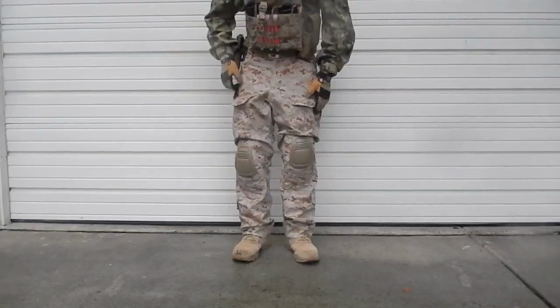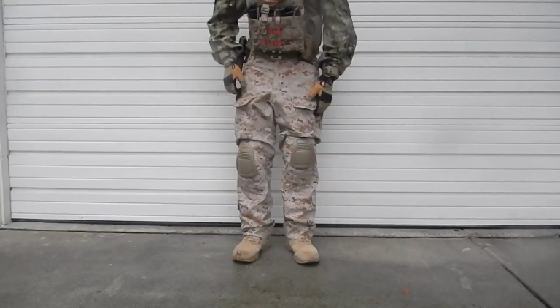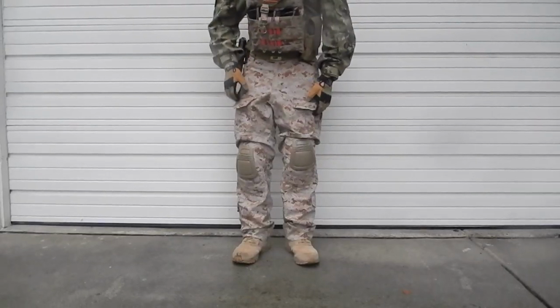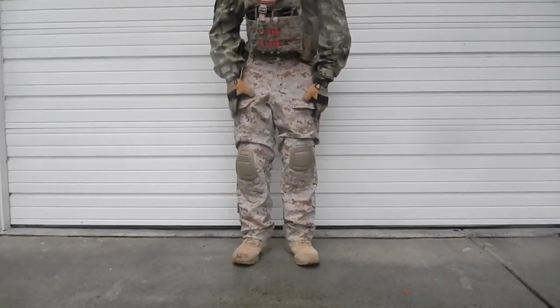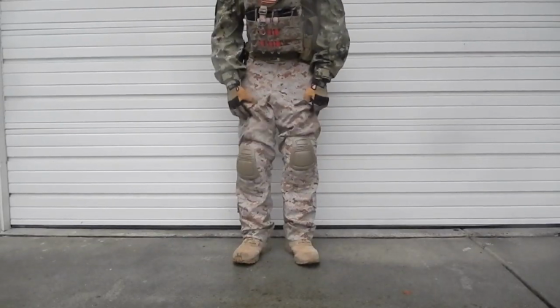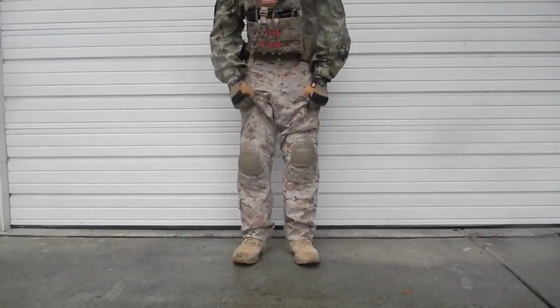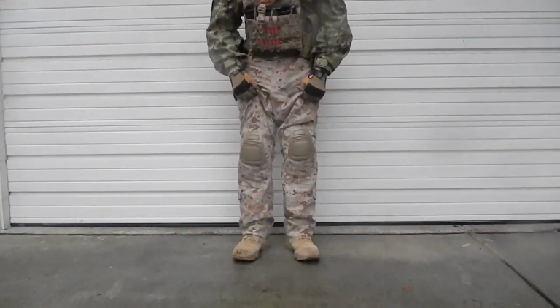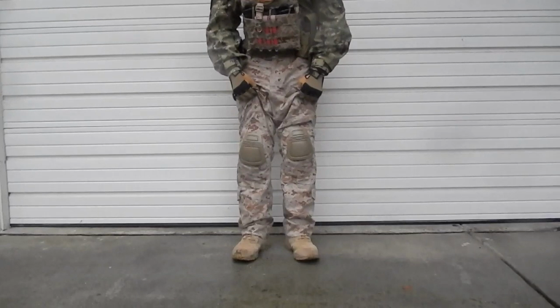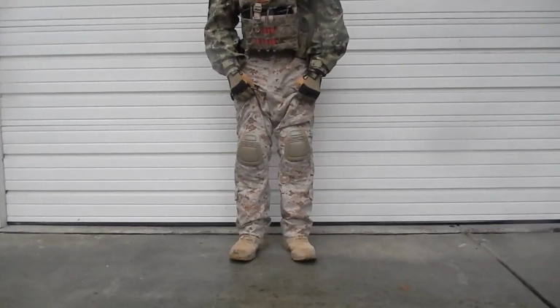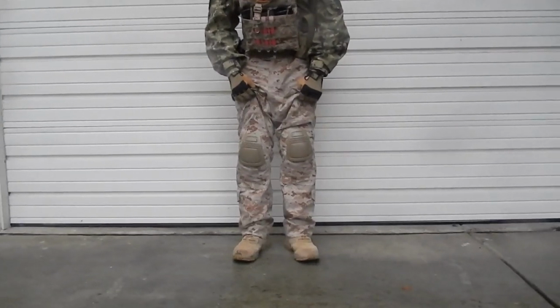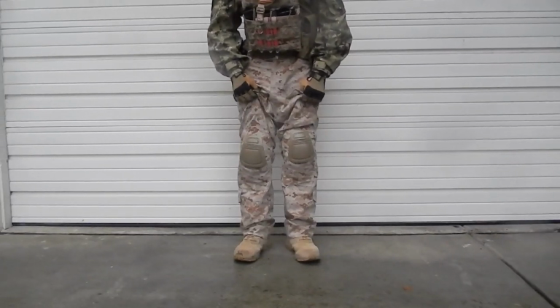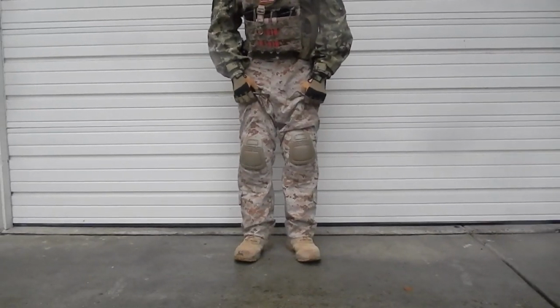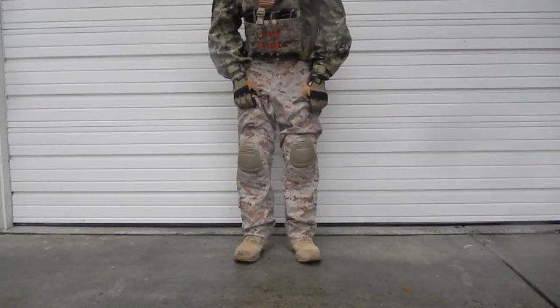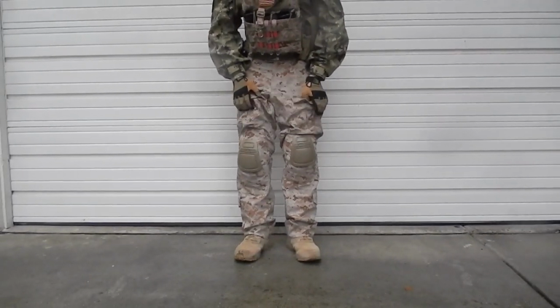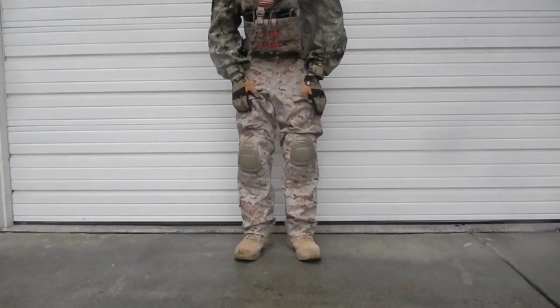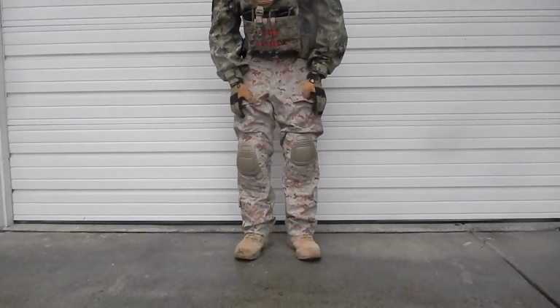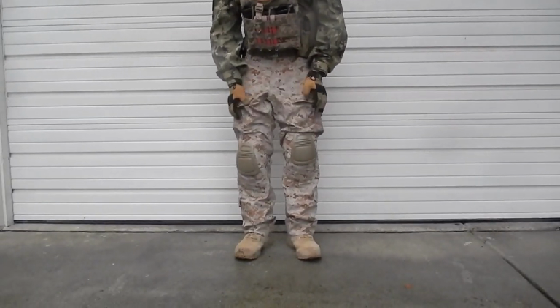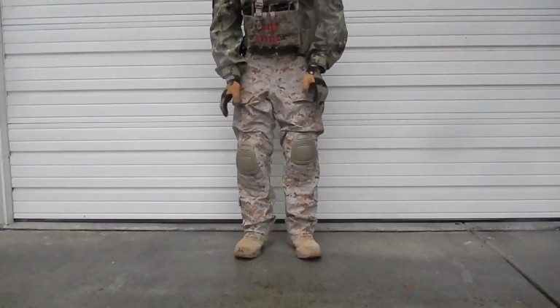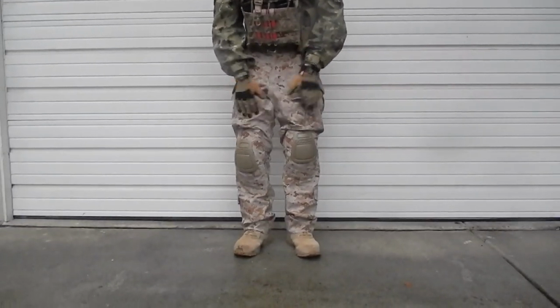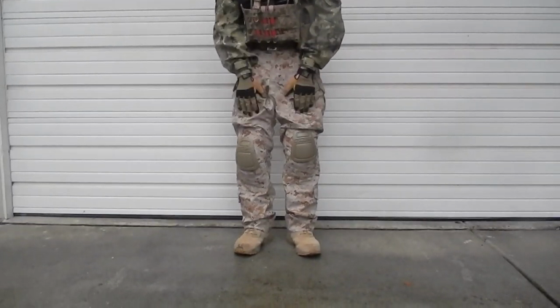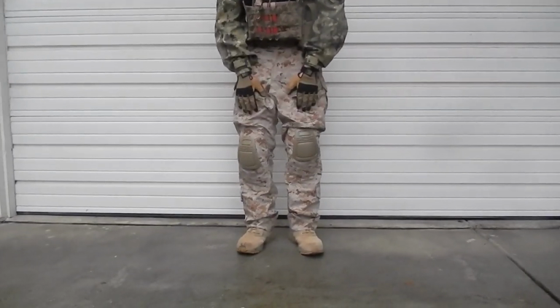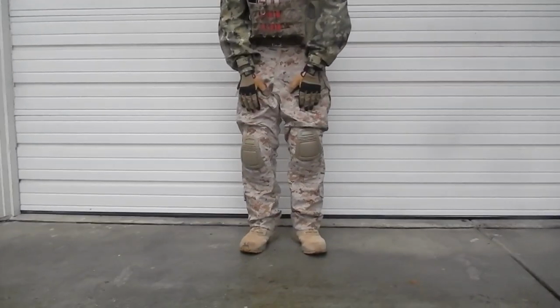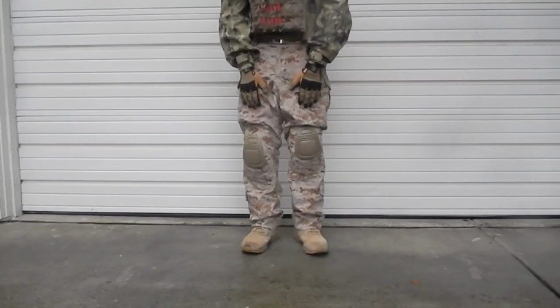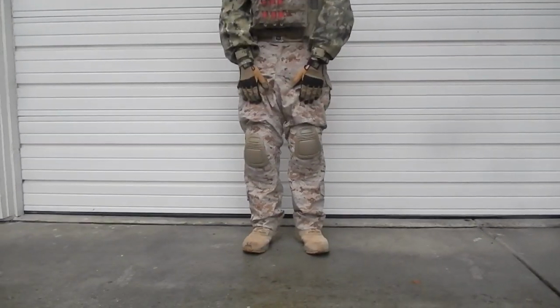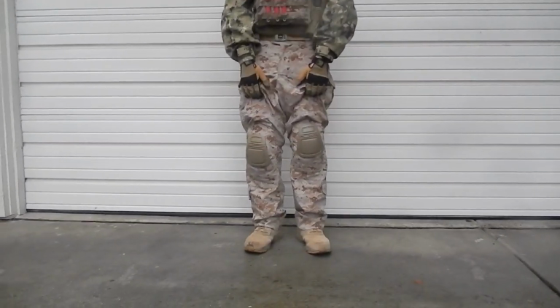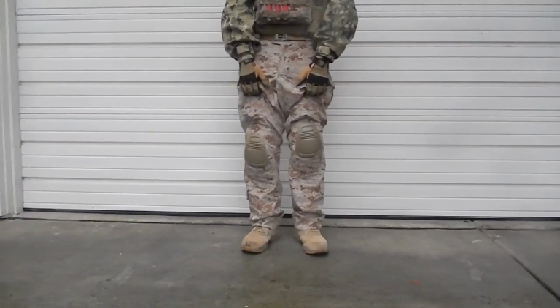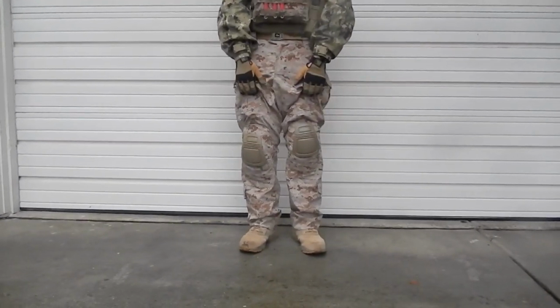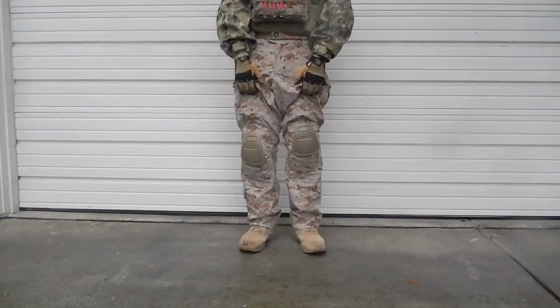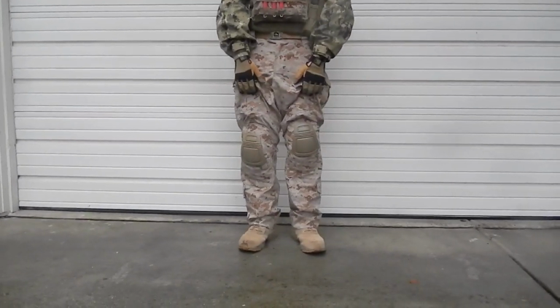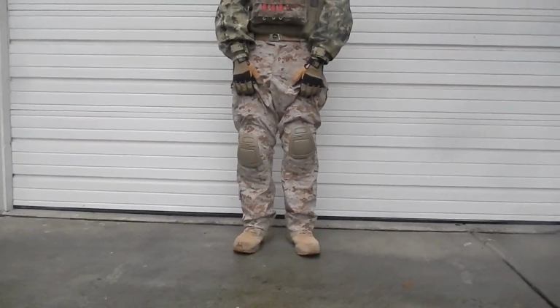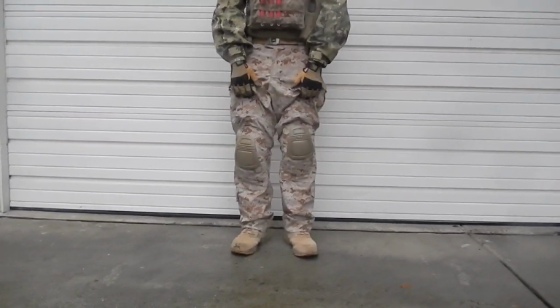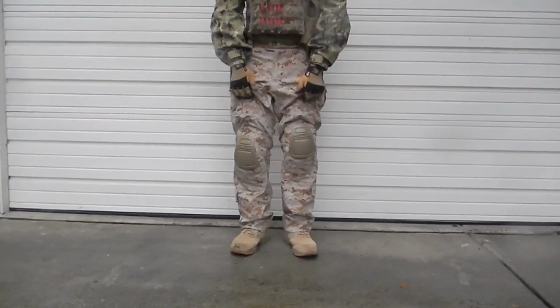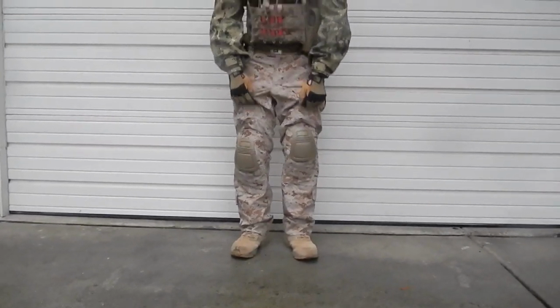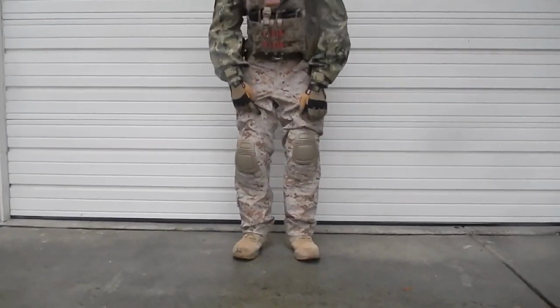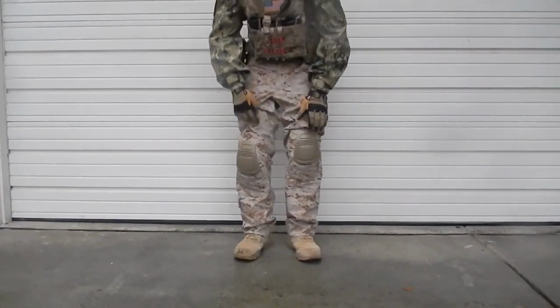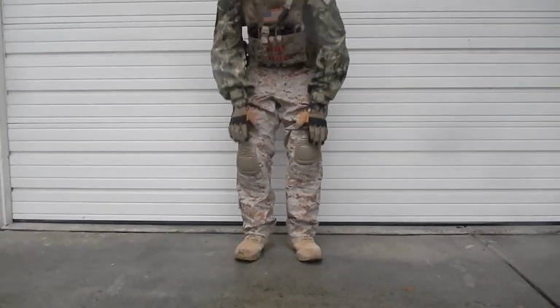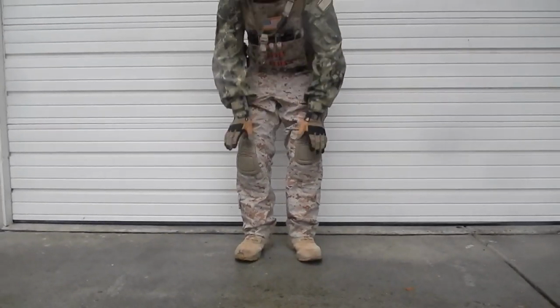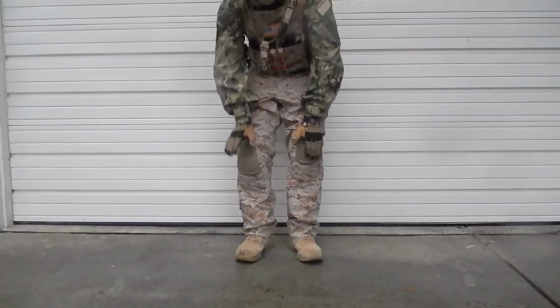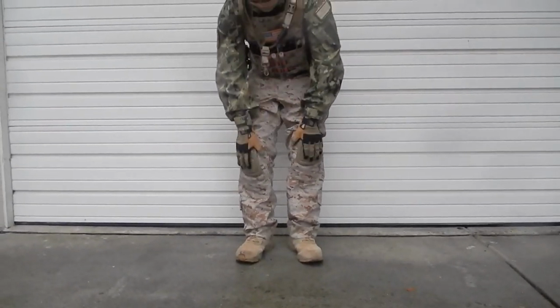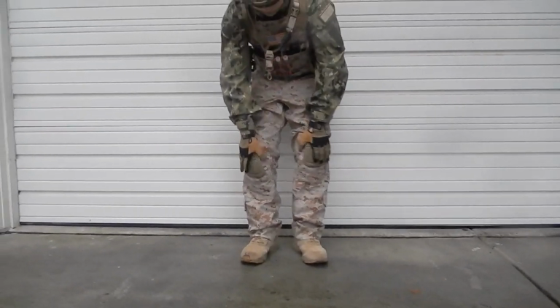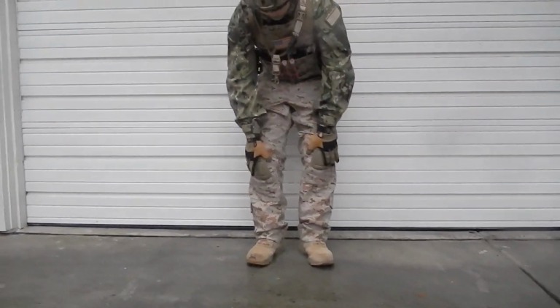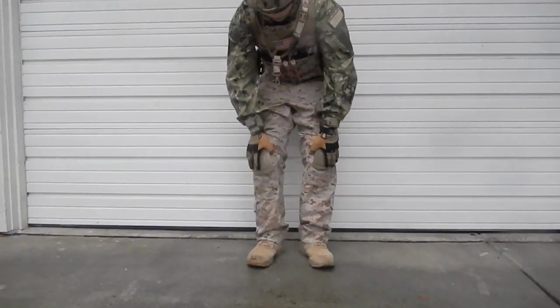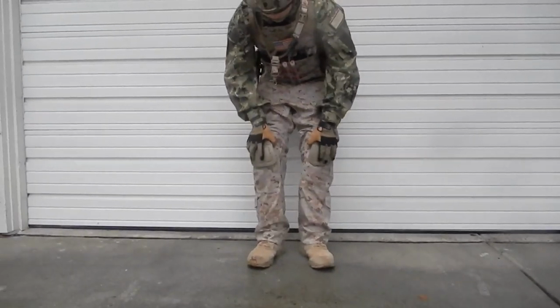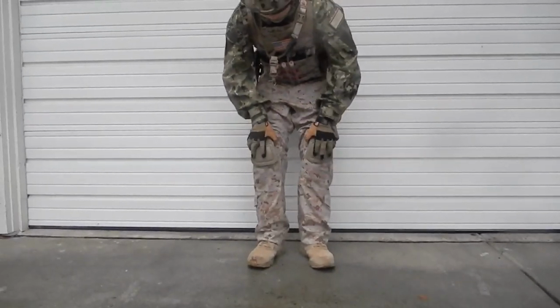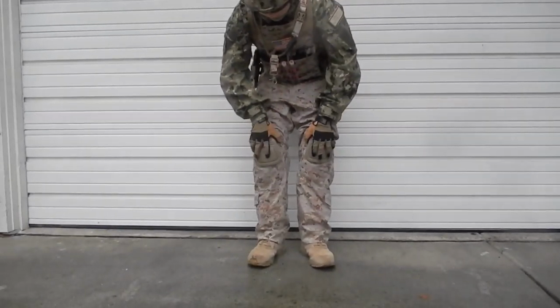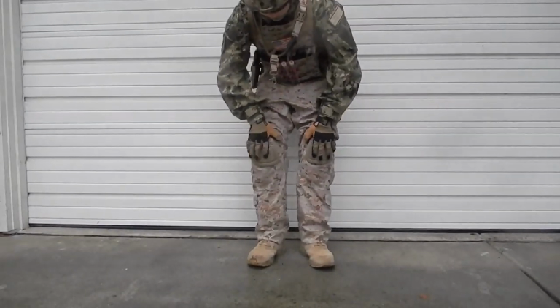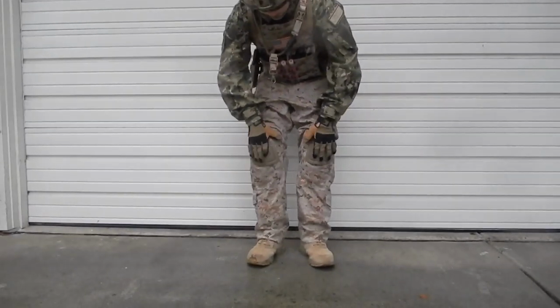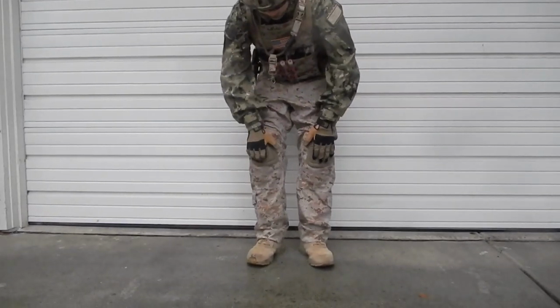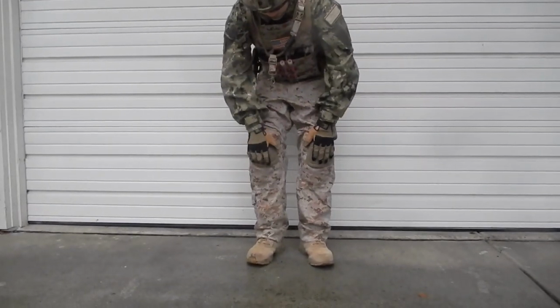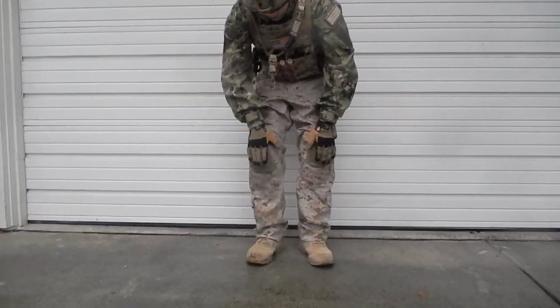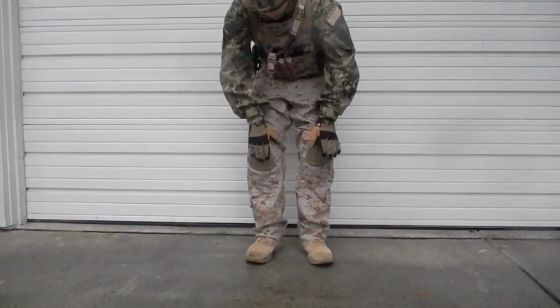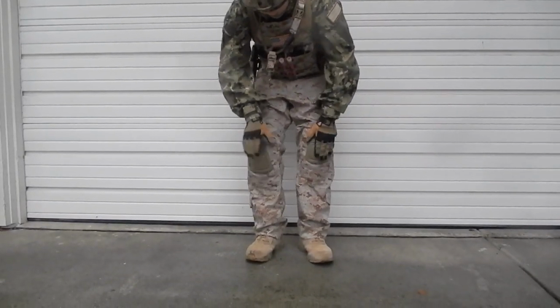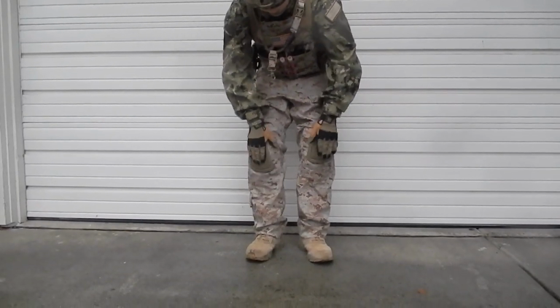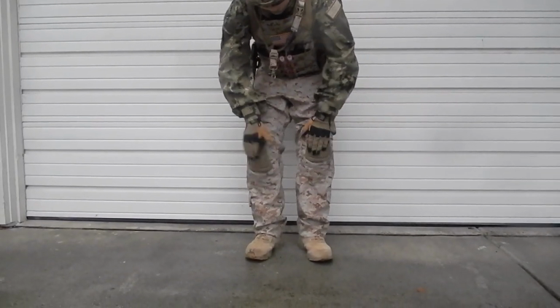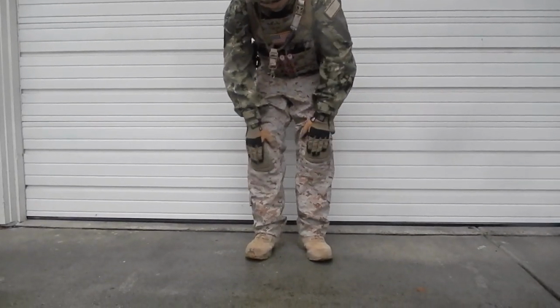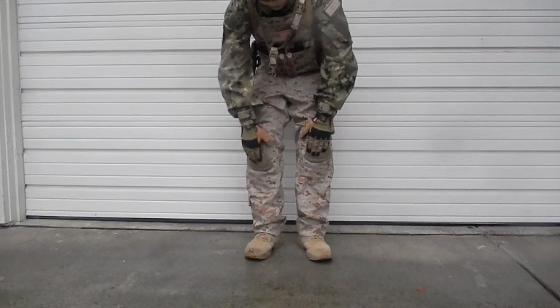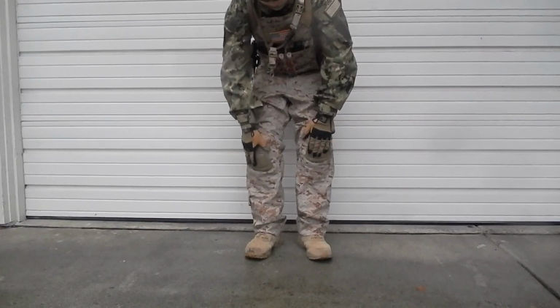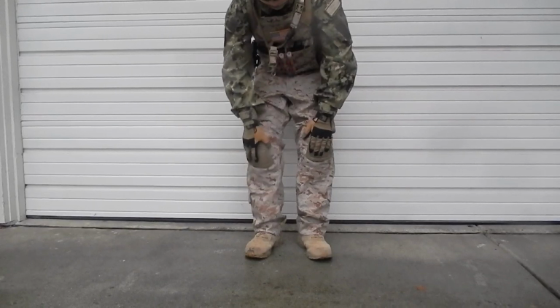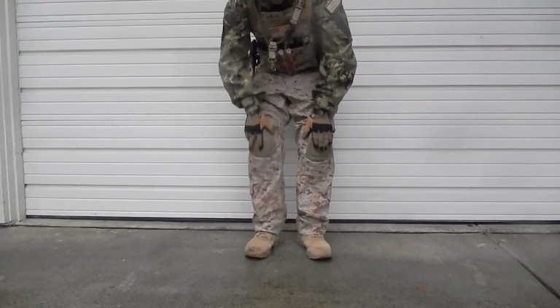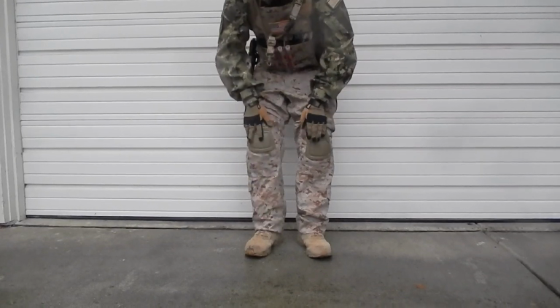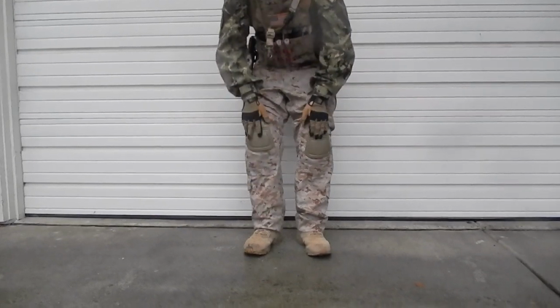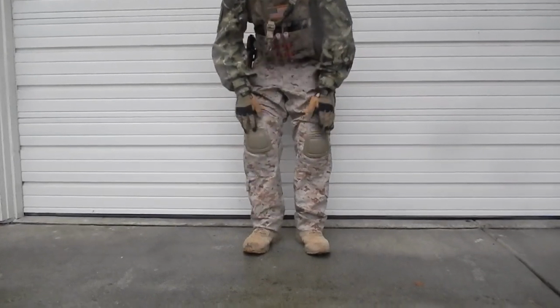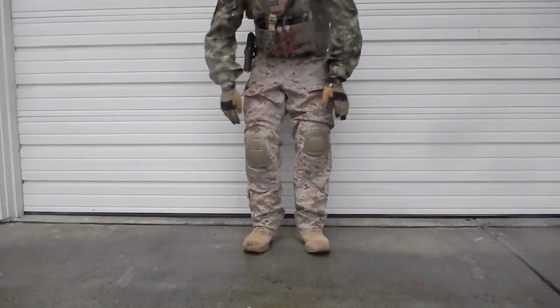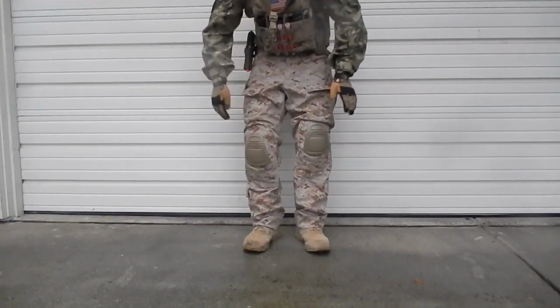Alright, next up we're going on to my pants. These are Emerson Gen 3s, really nice with the knee pads.